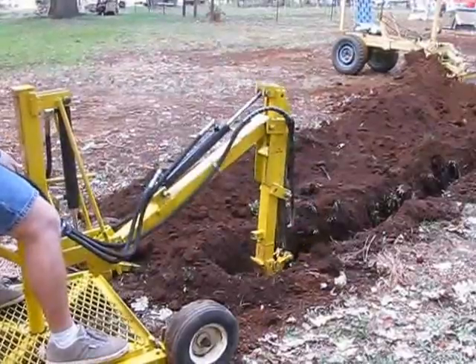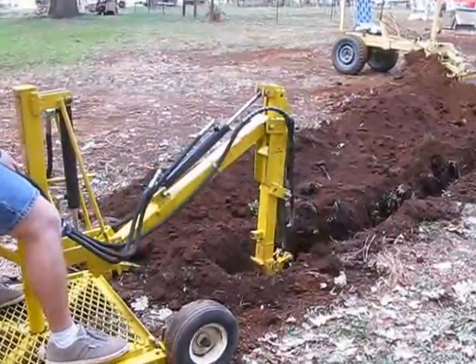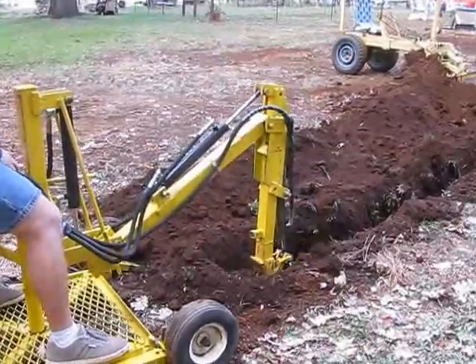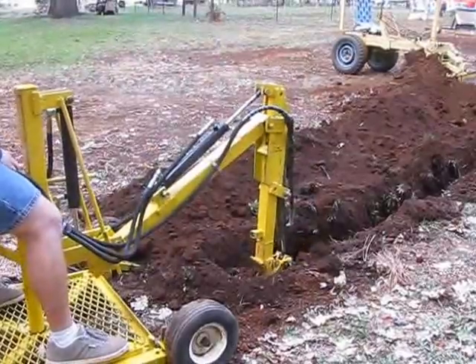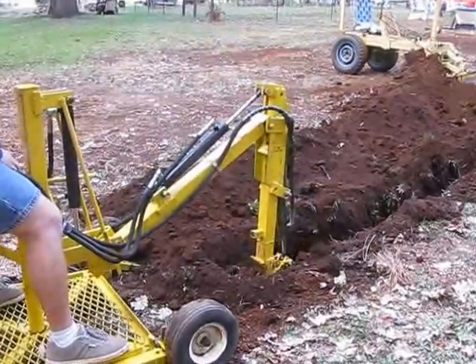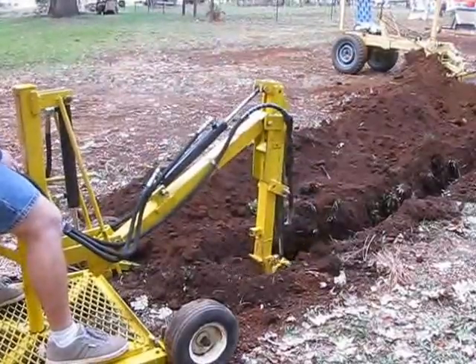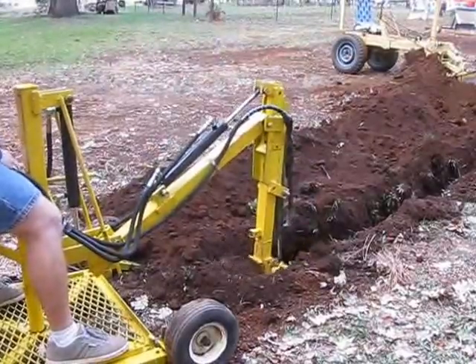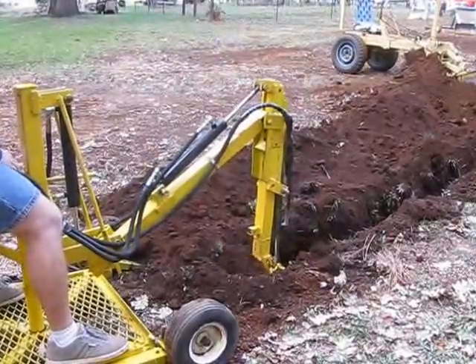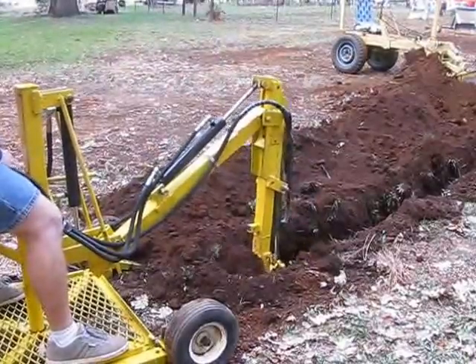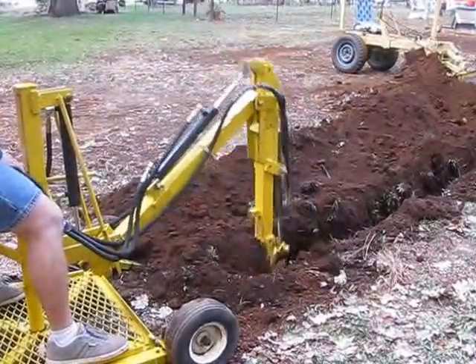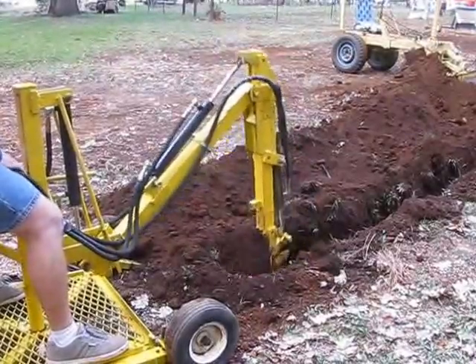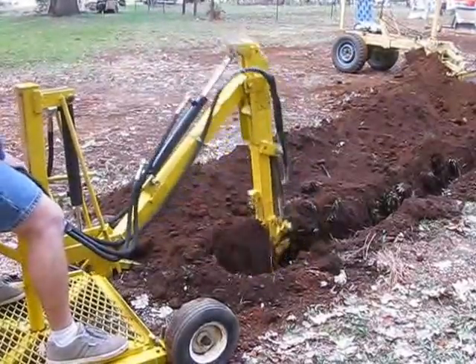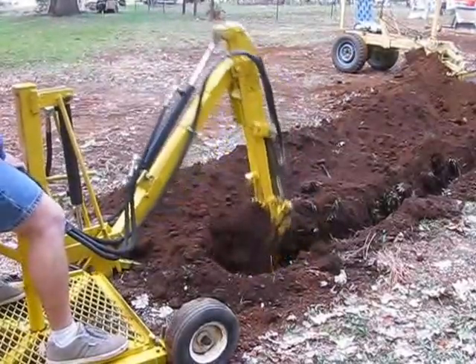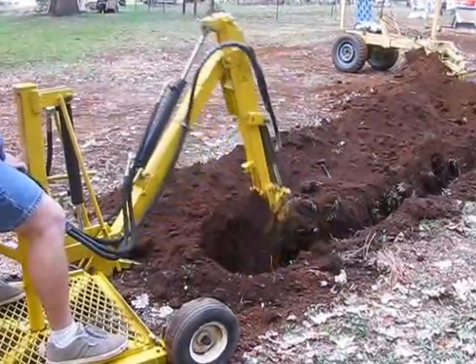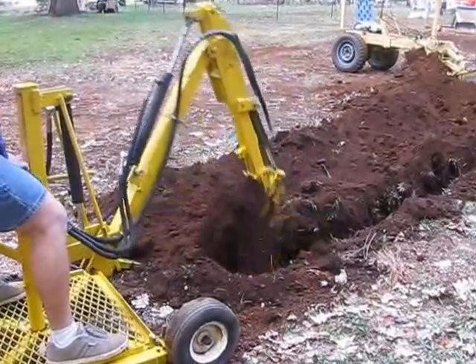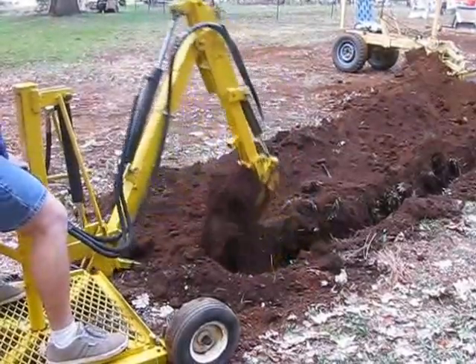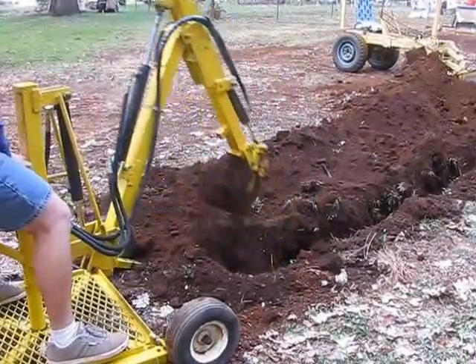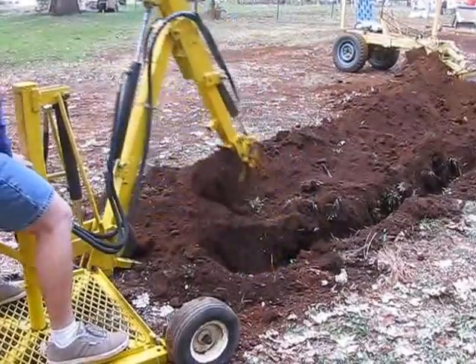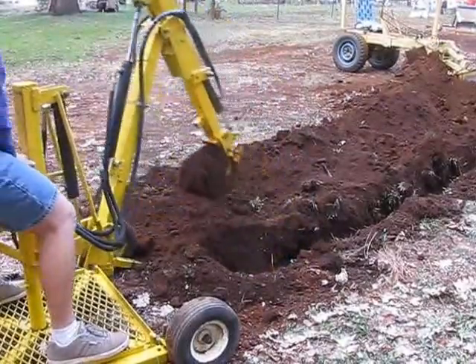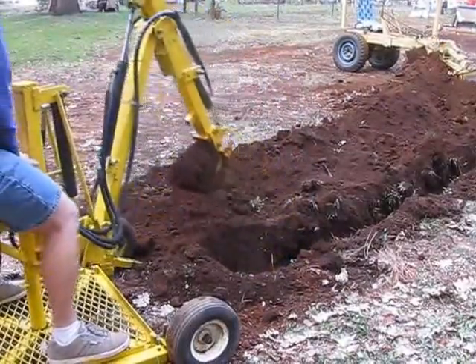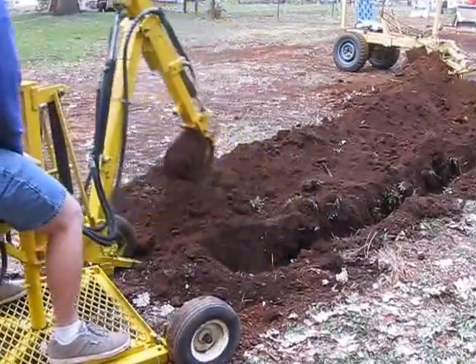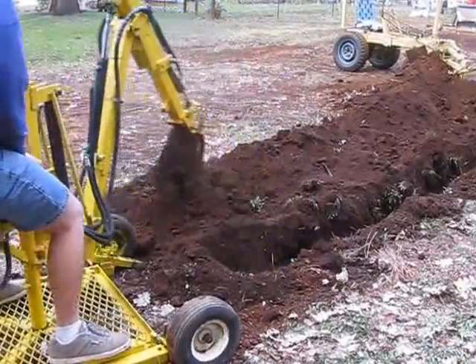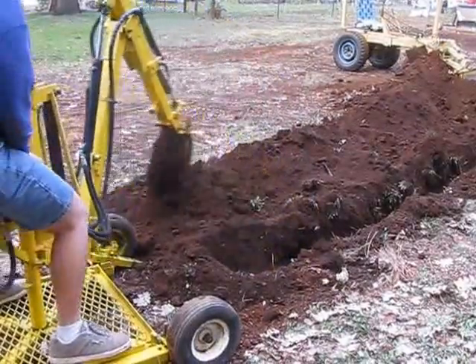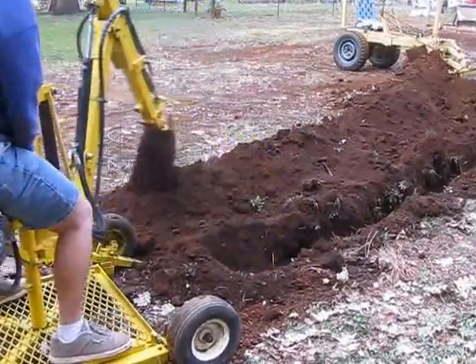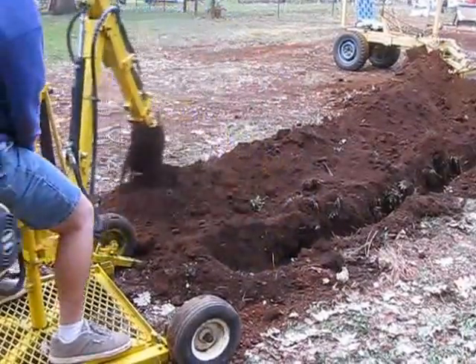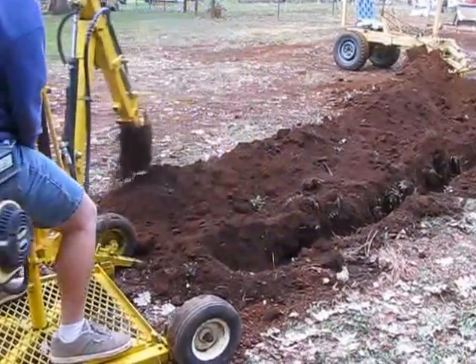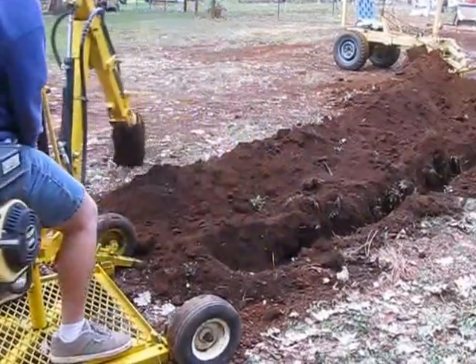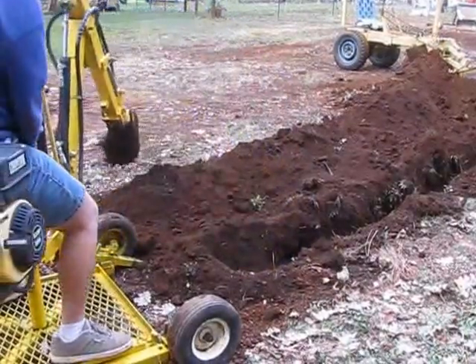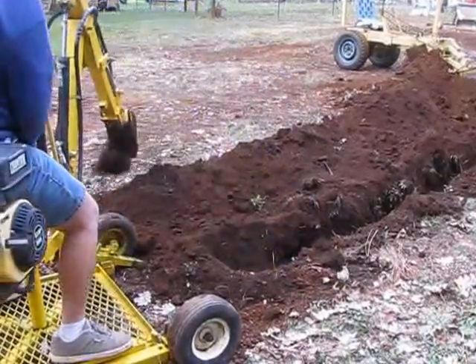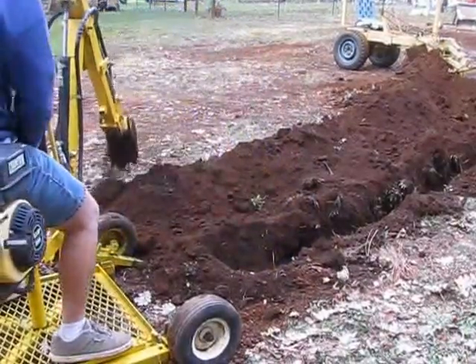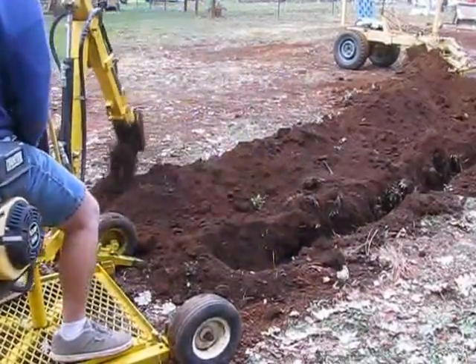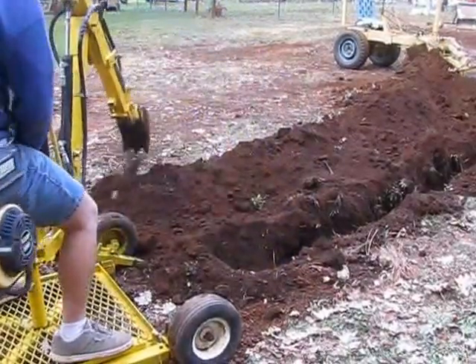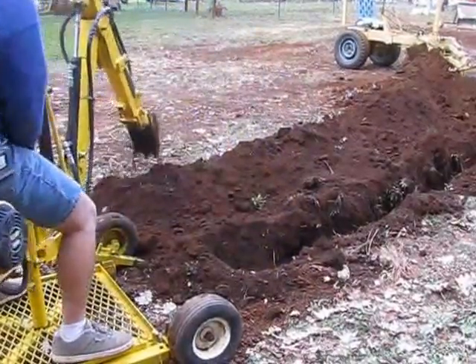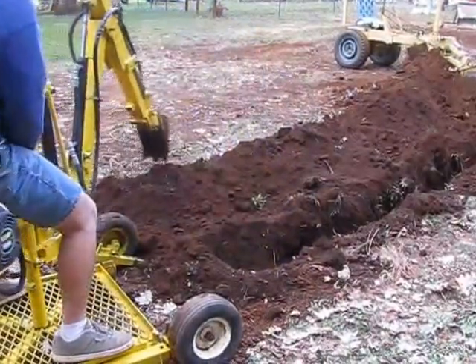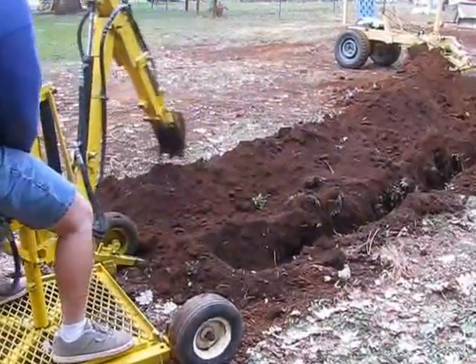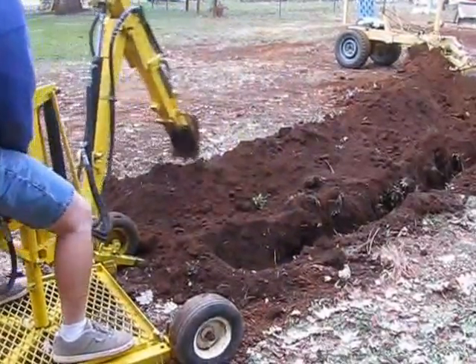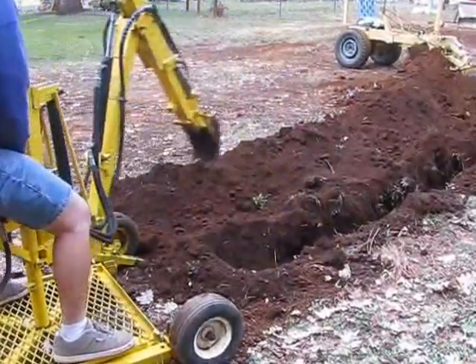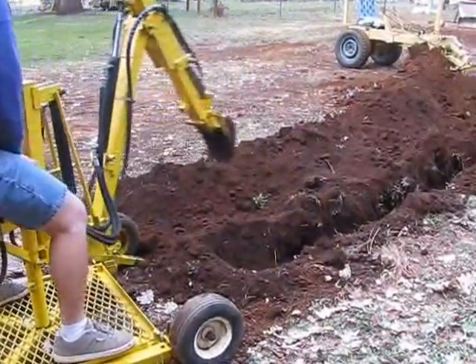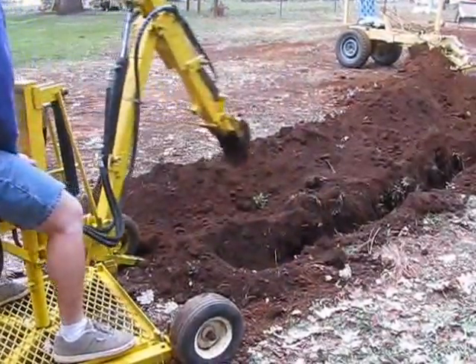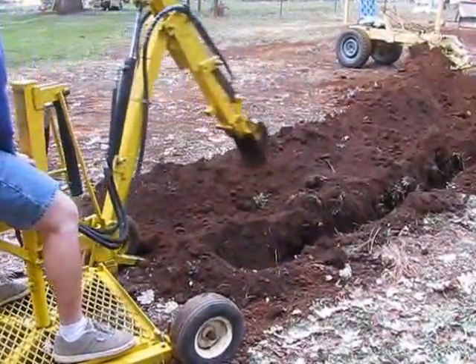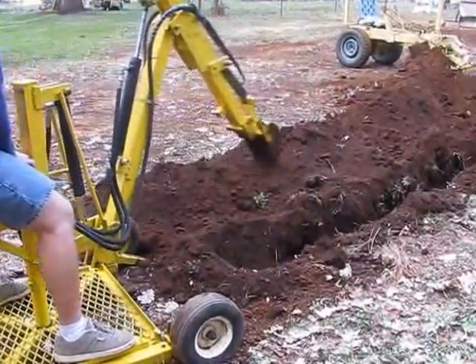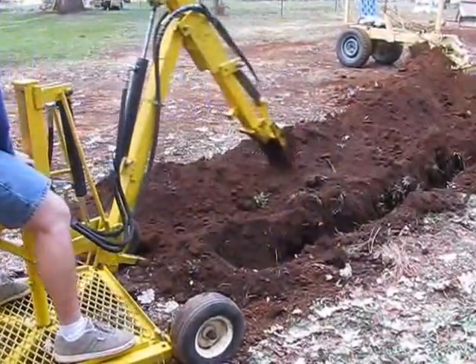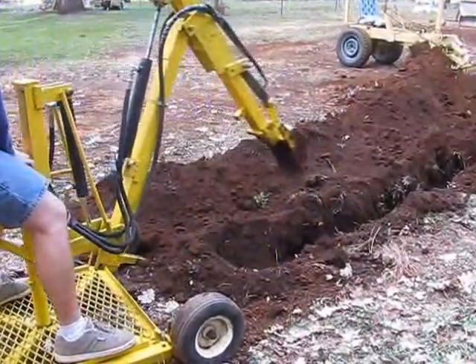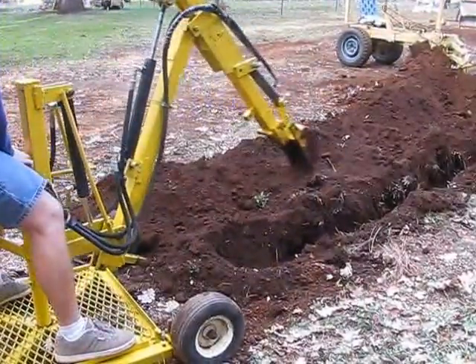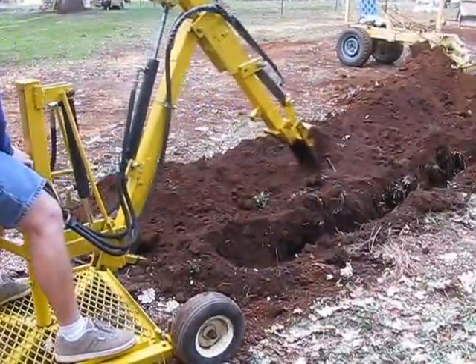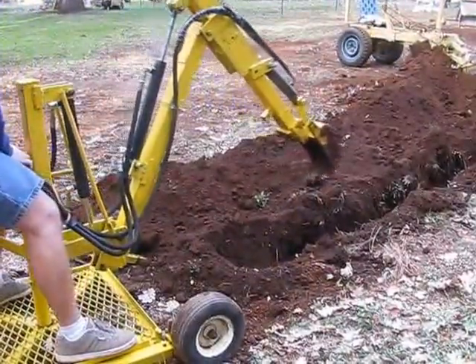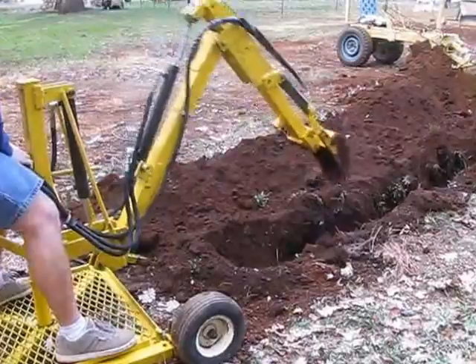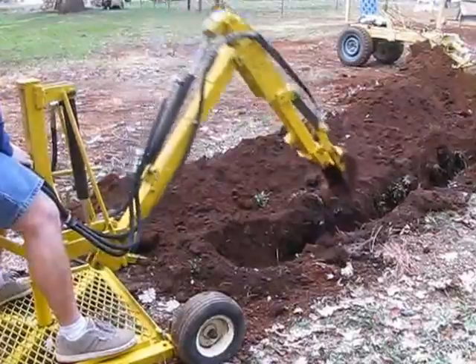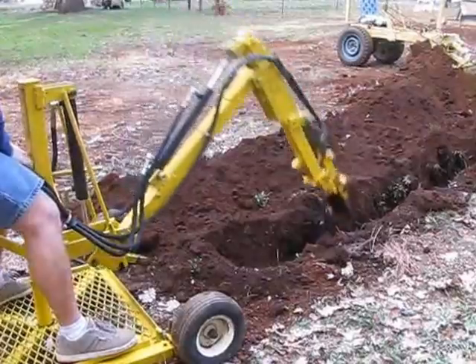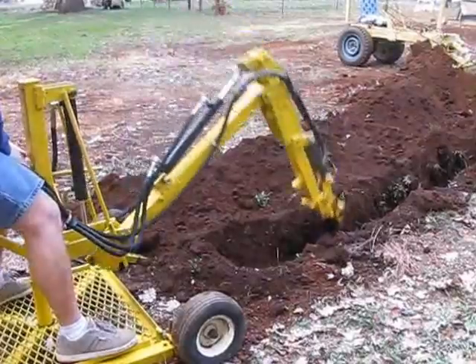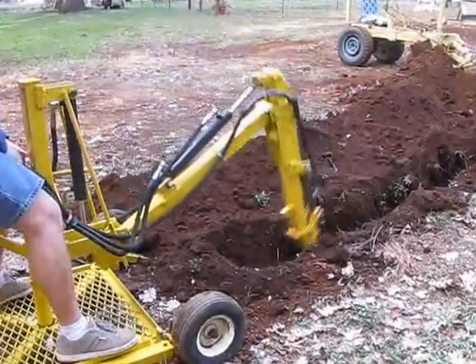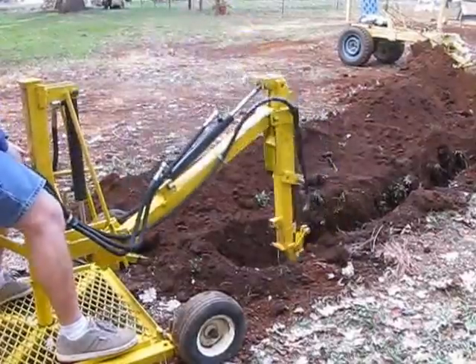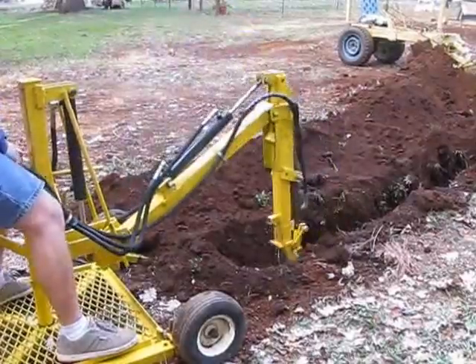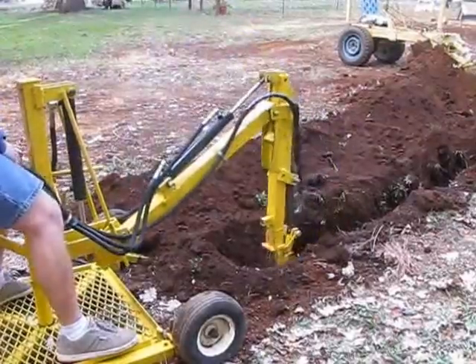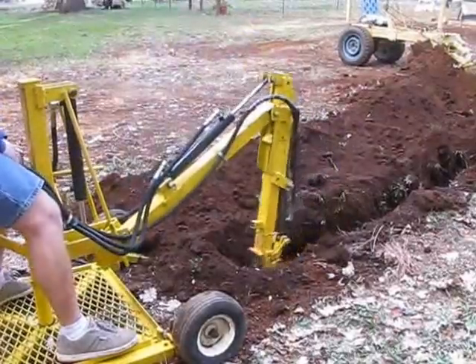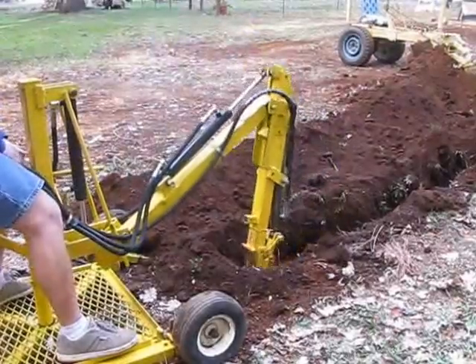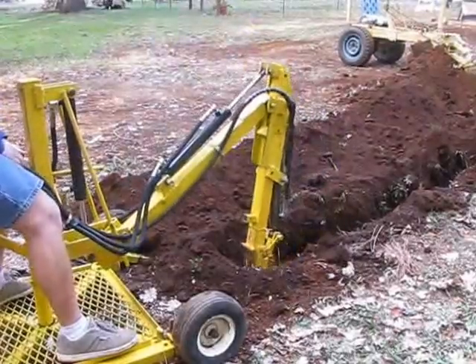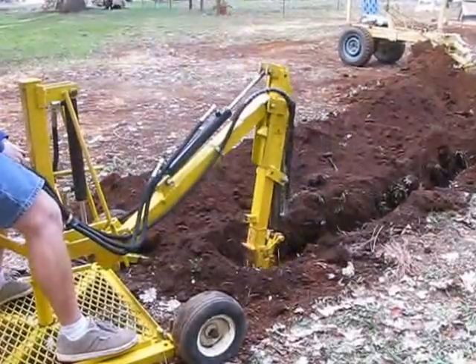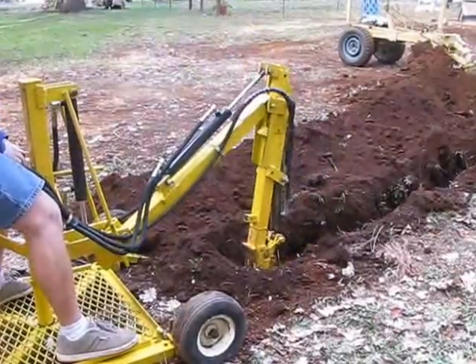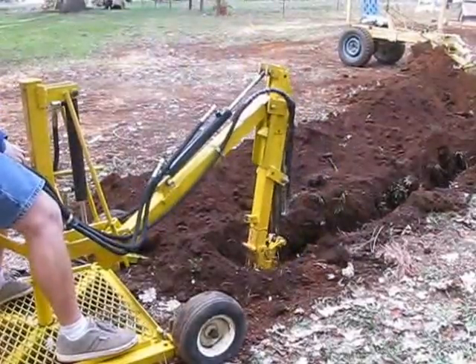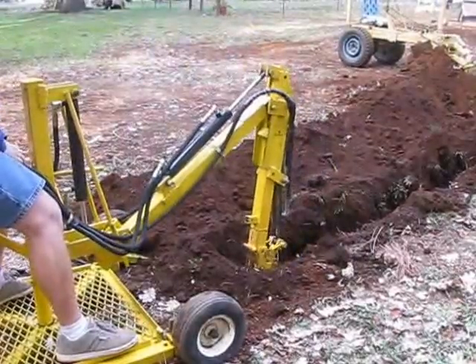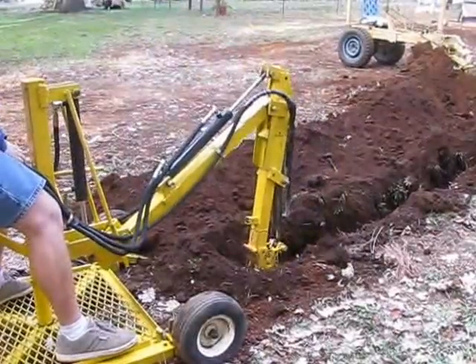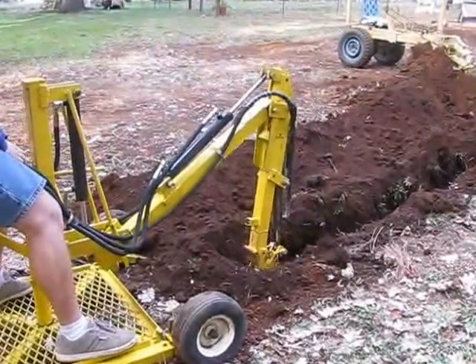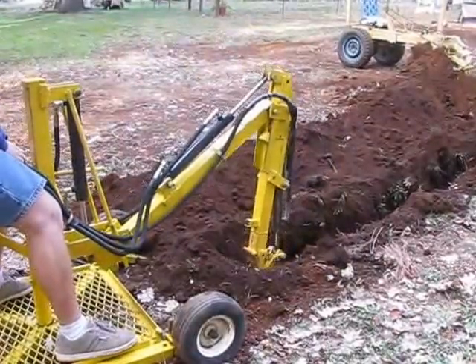The backhoe will do everything from trenching for a waterline, digging a pond, or just about anything you could imagine.